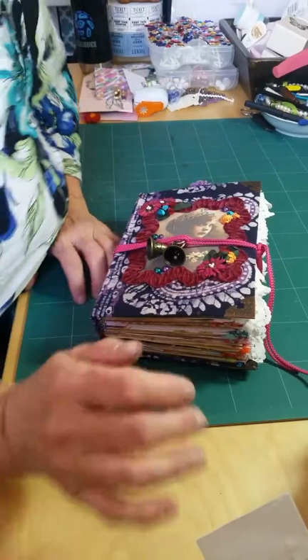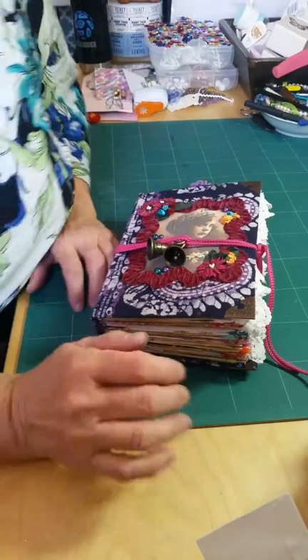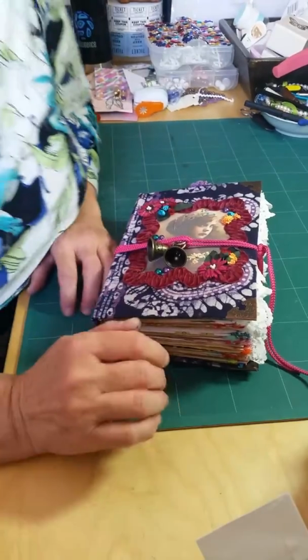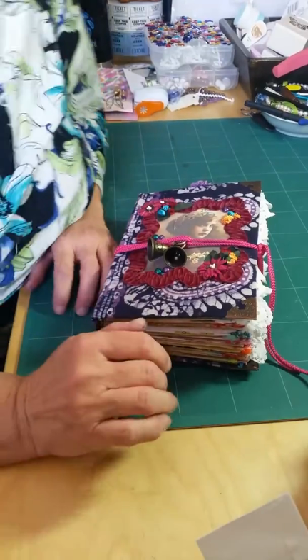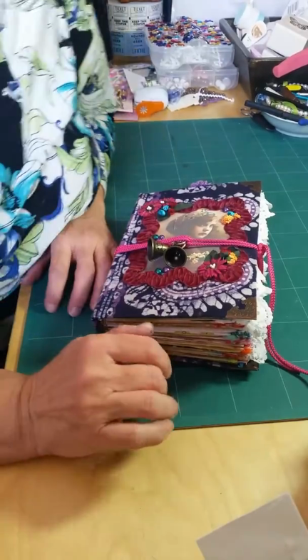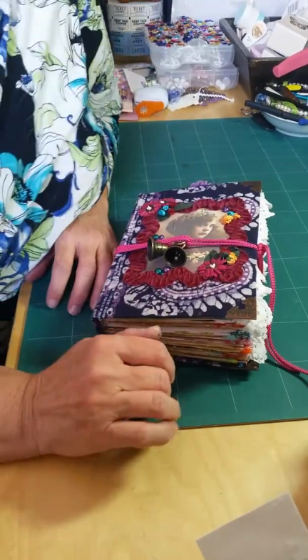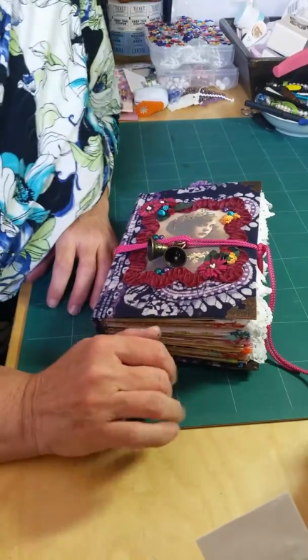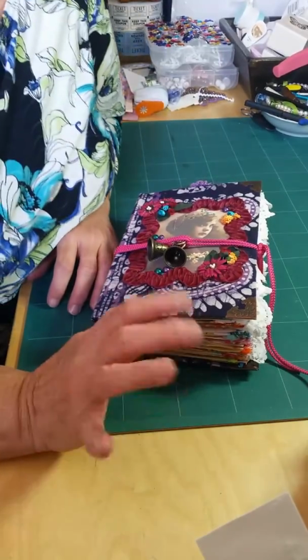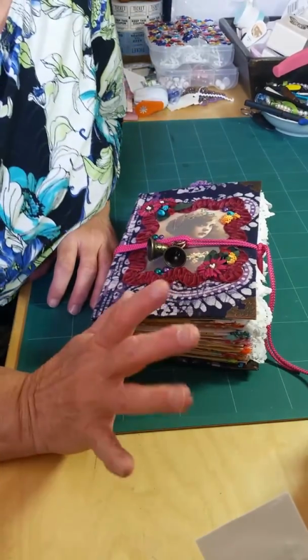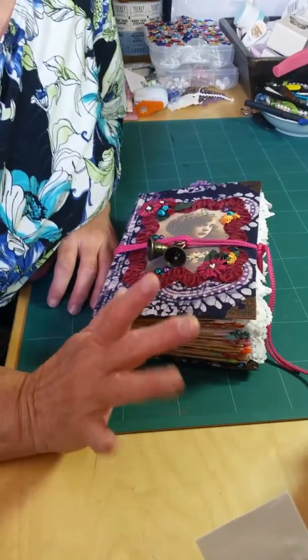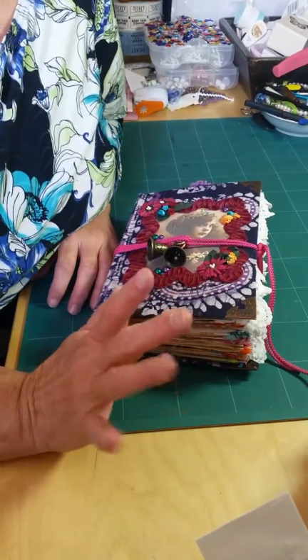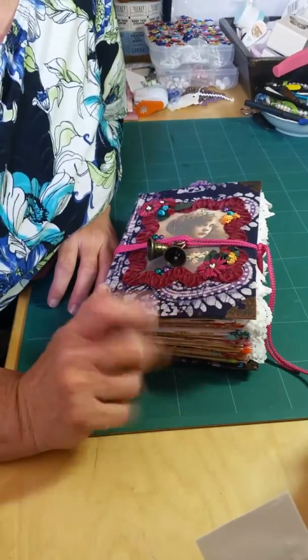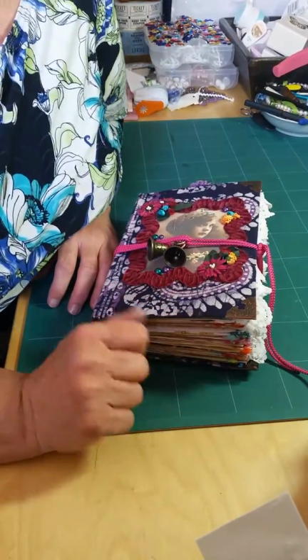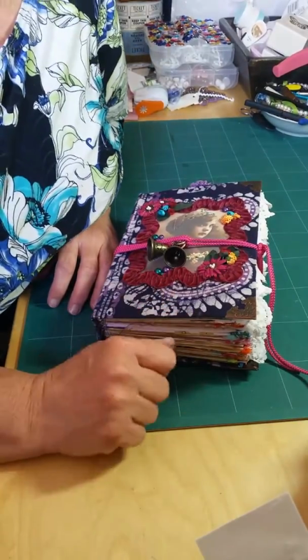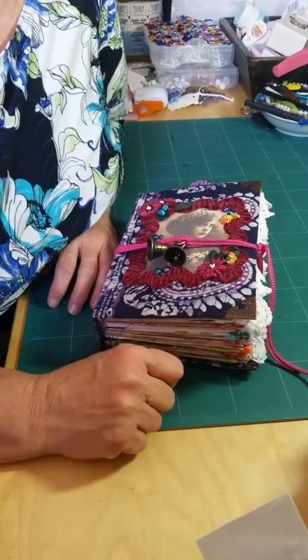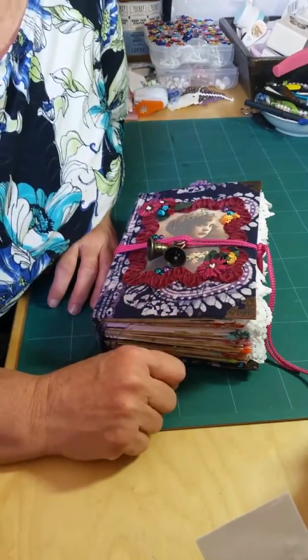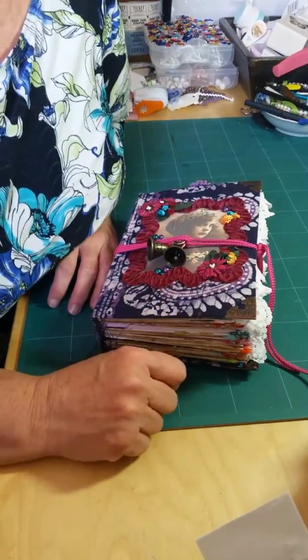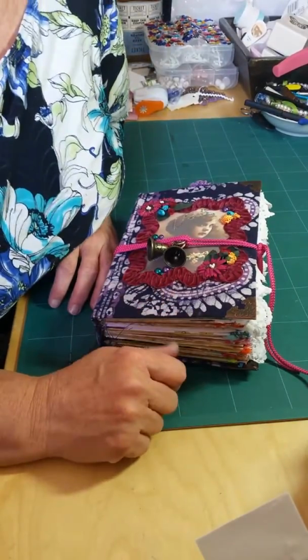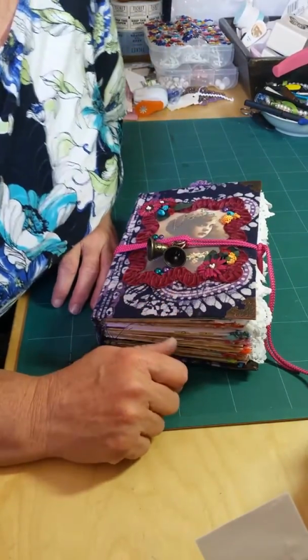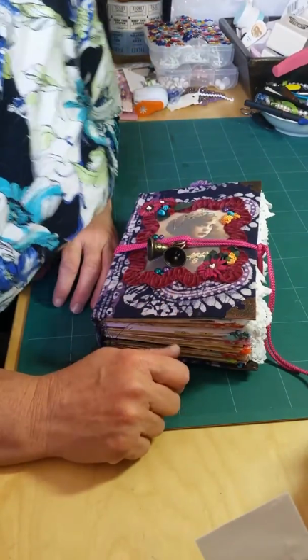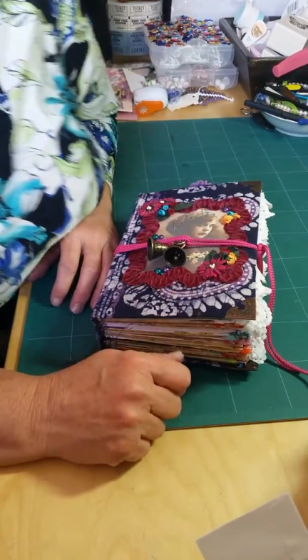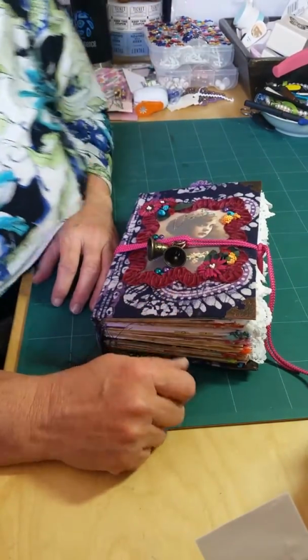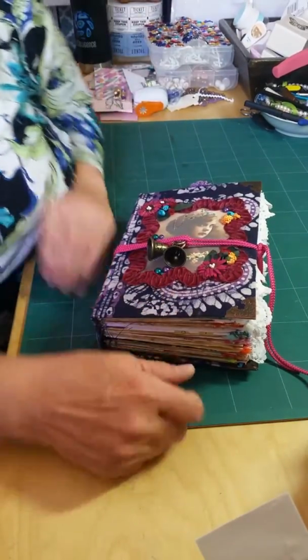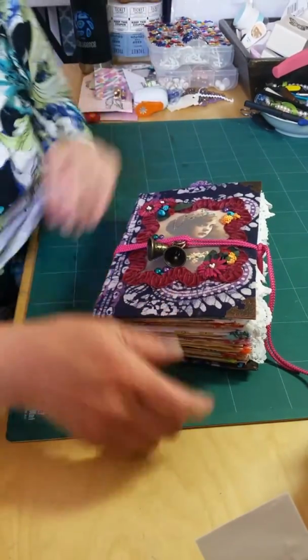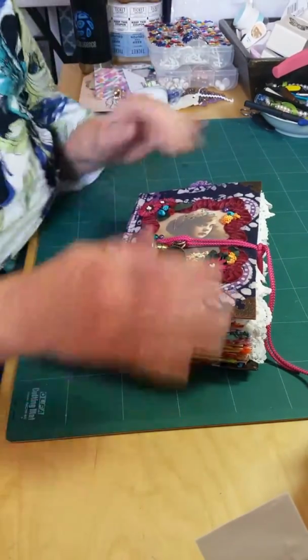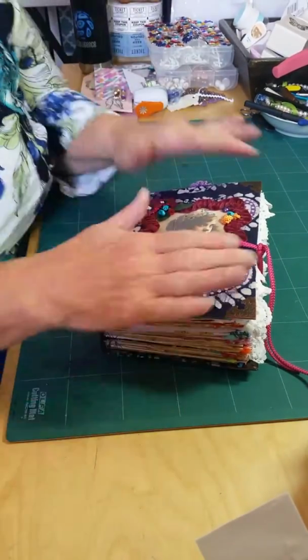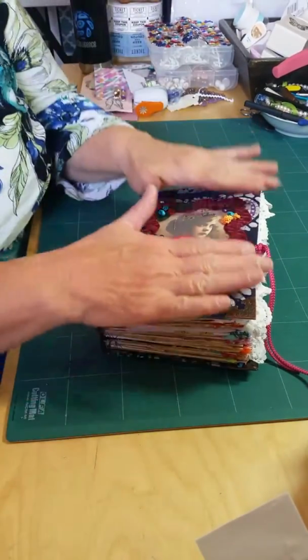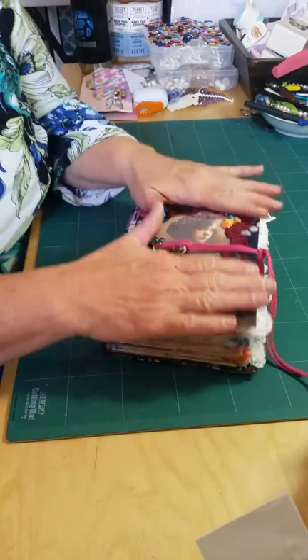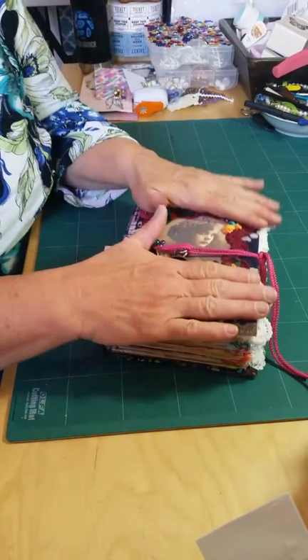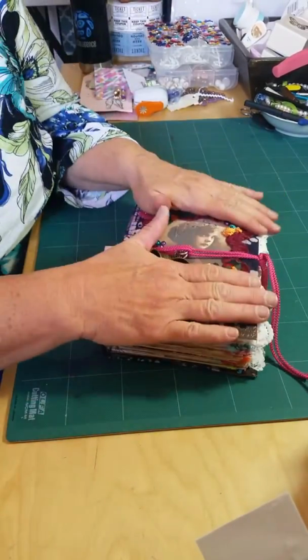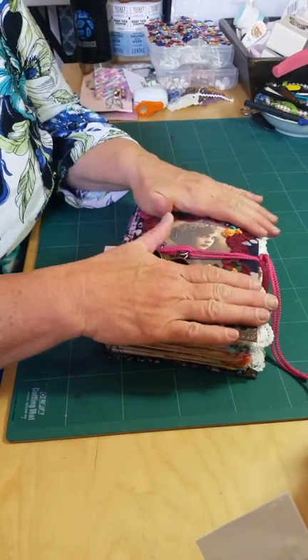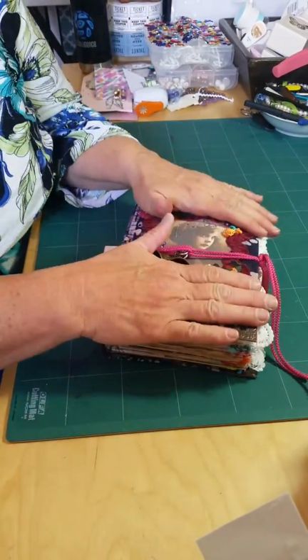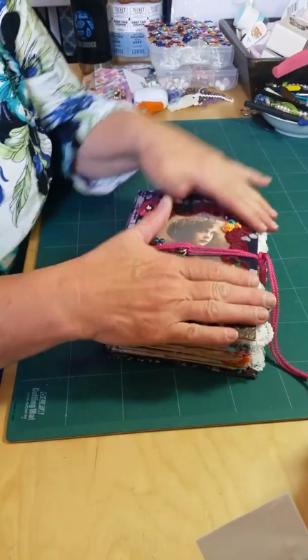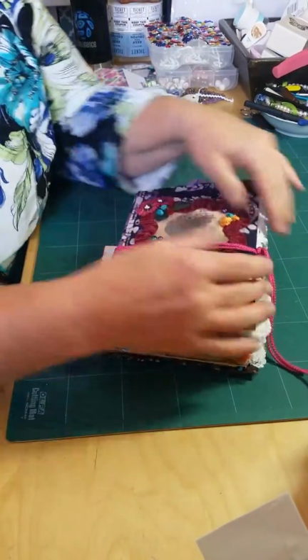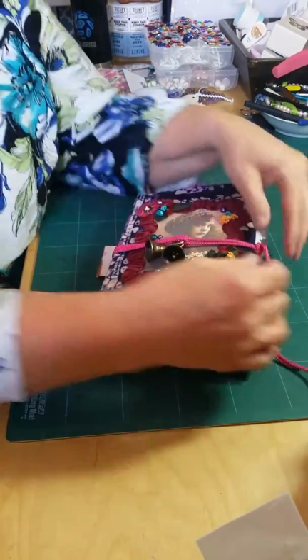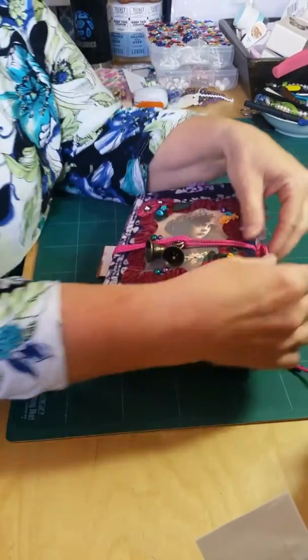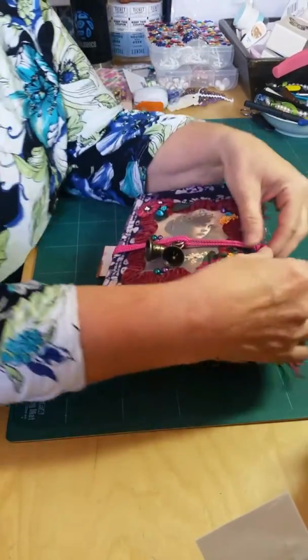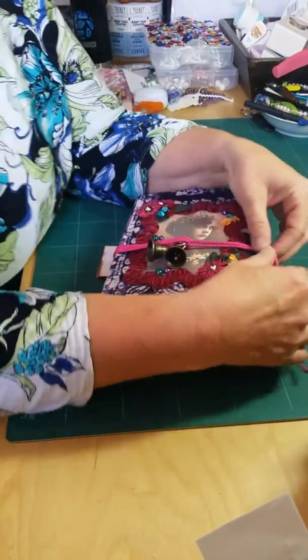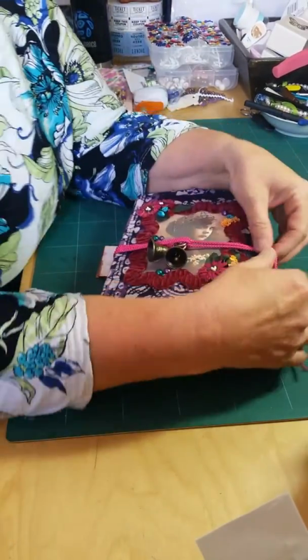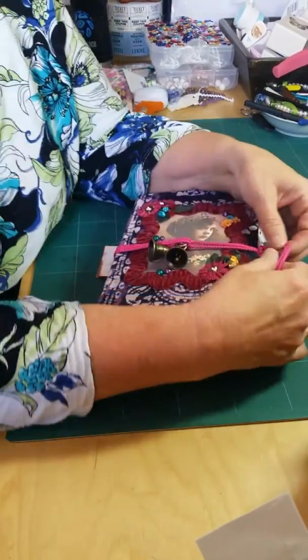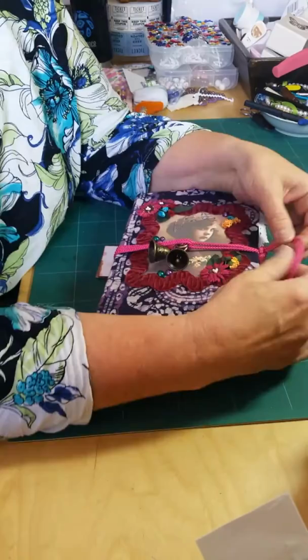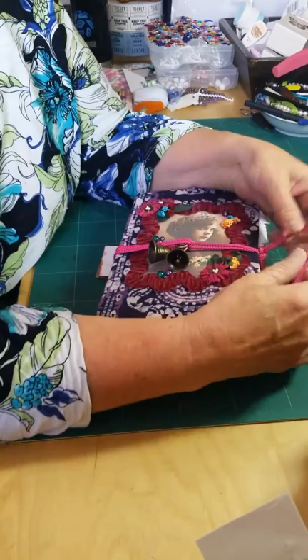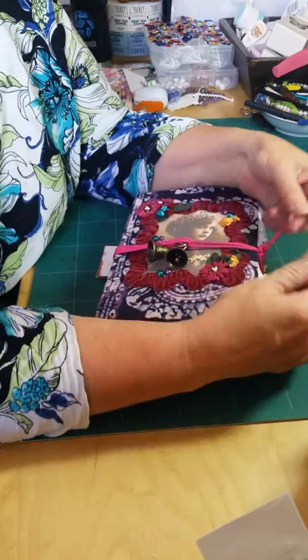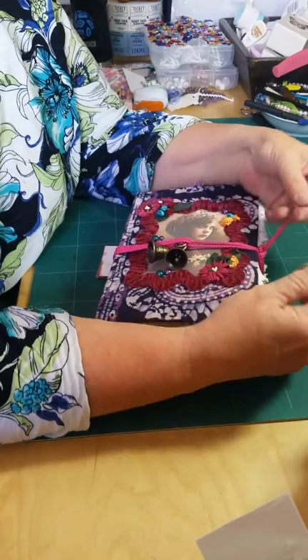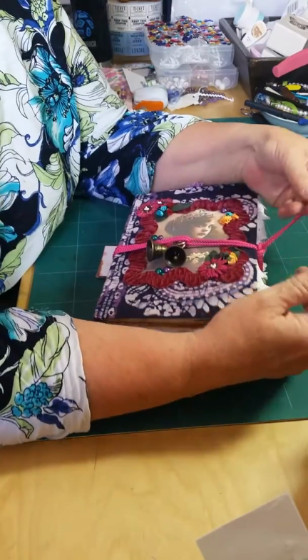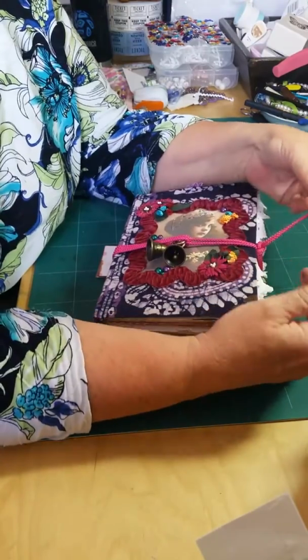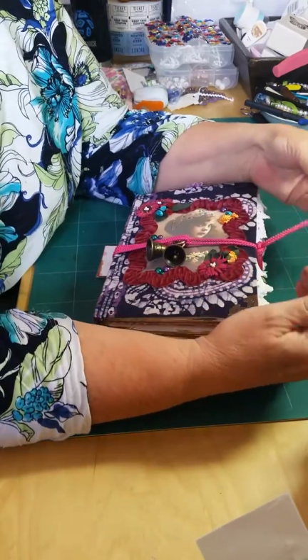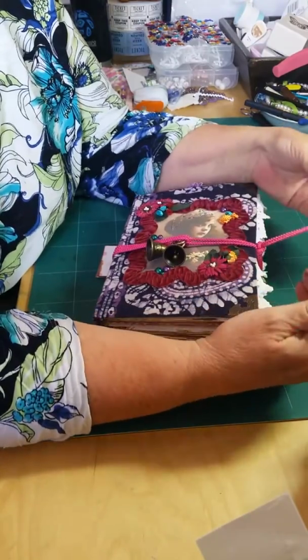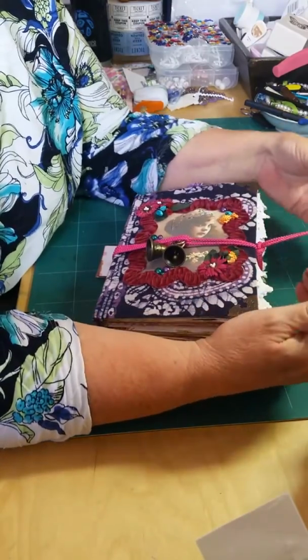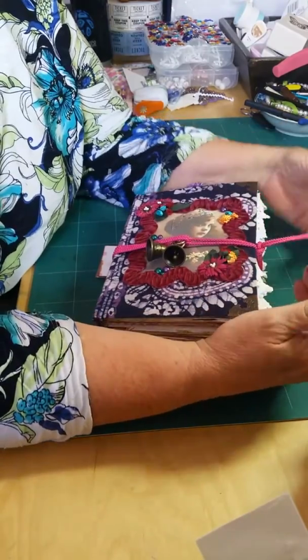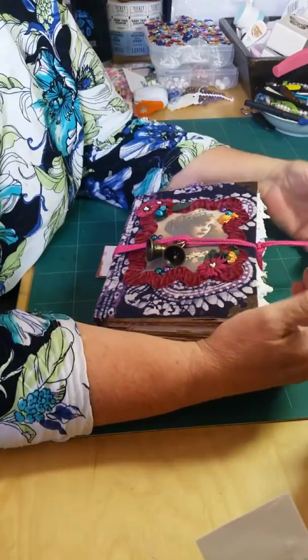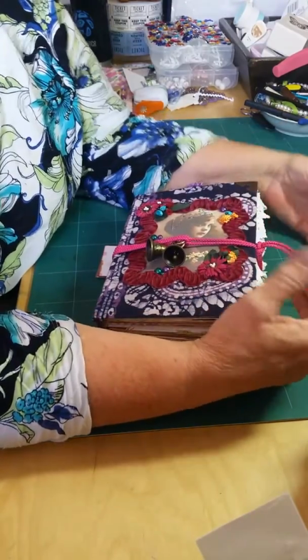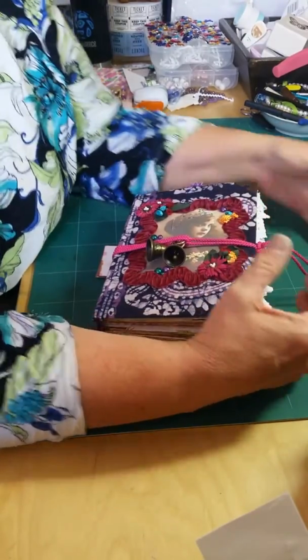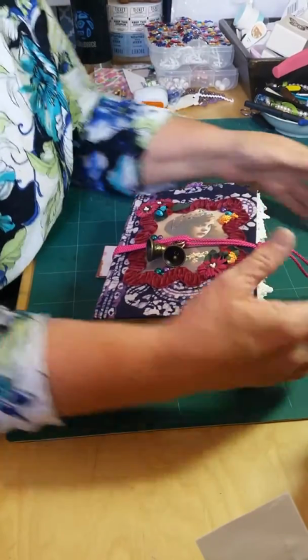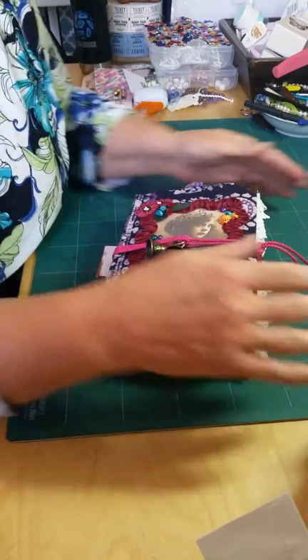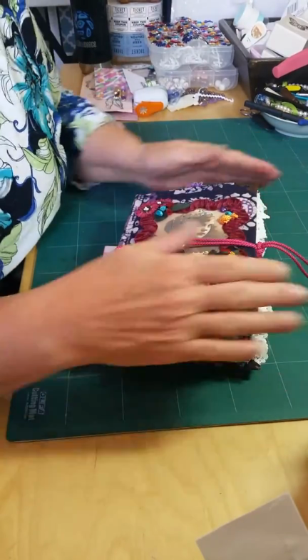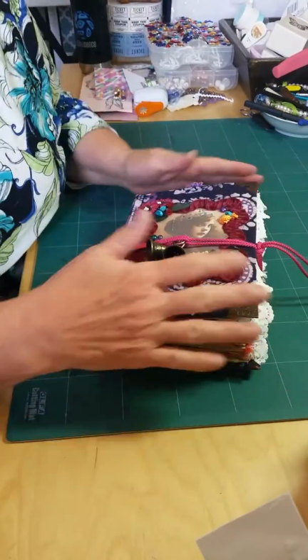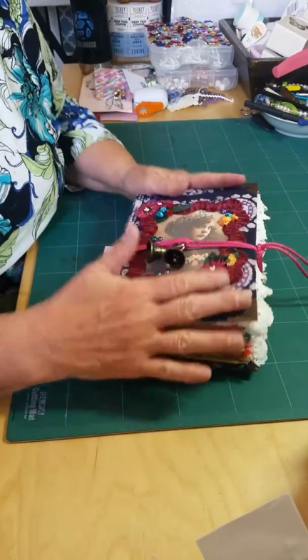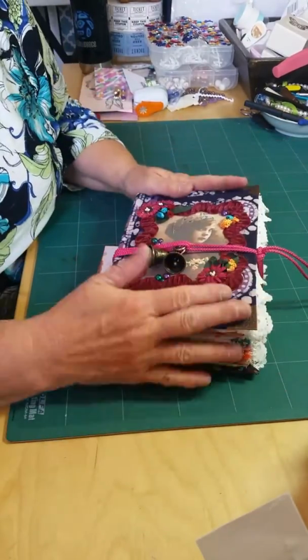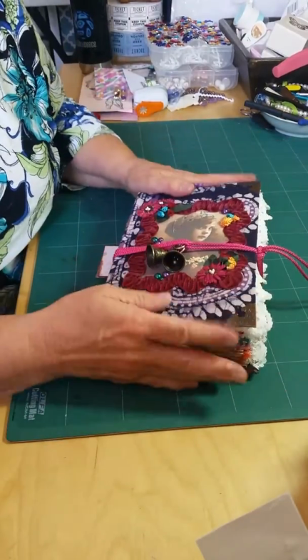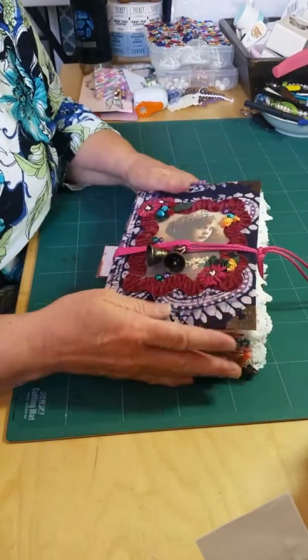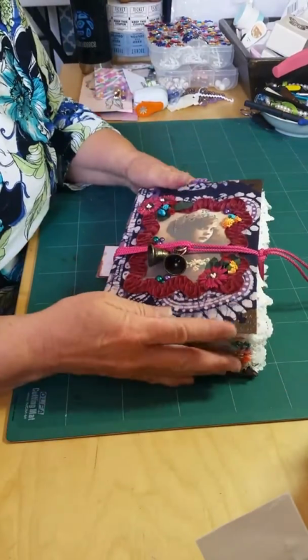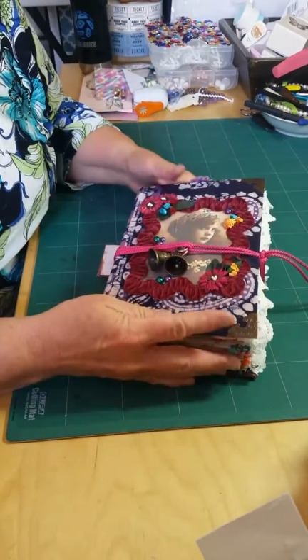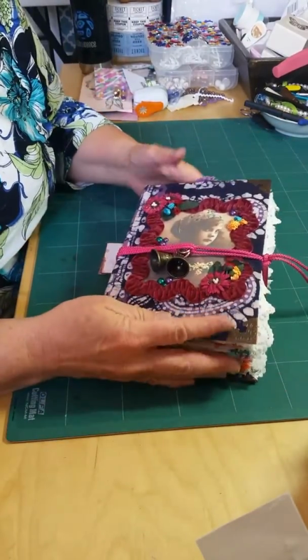Hi everybody, it's Pamela again. Today I'm trying to get caught up on all my videos and things that I wanted to share.